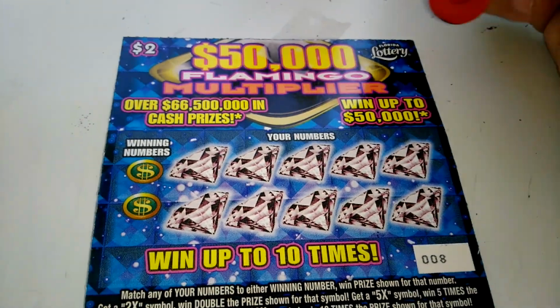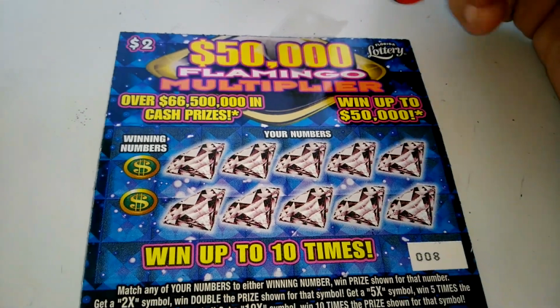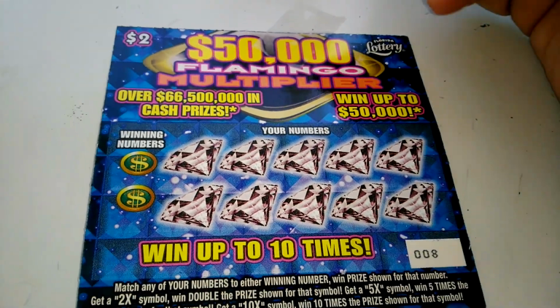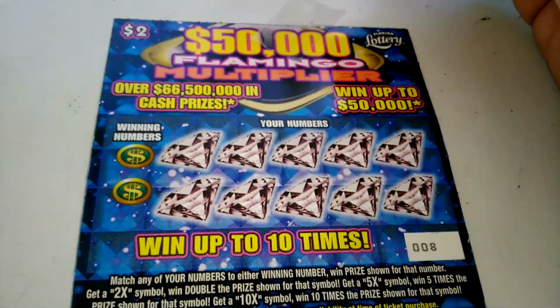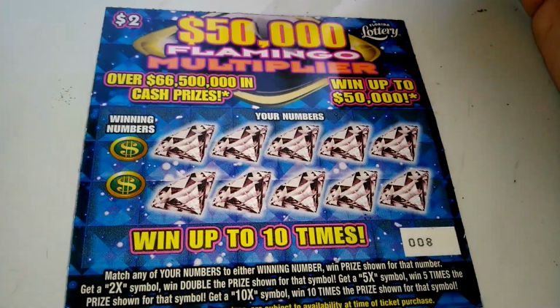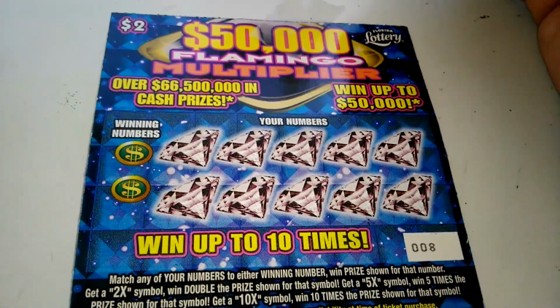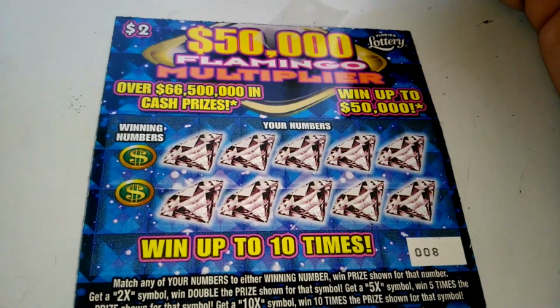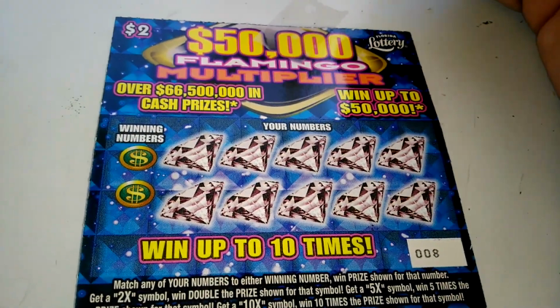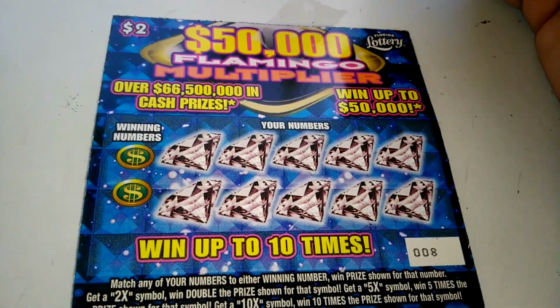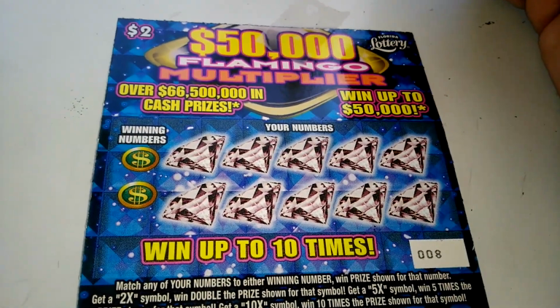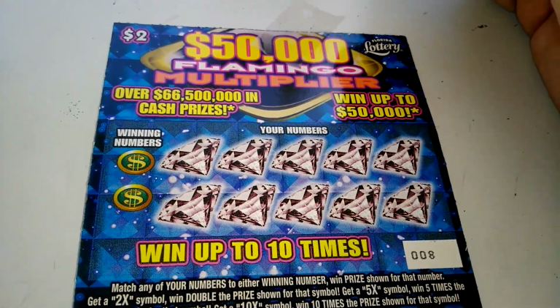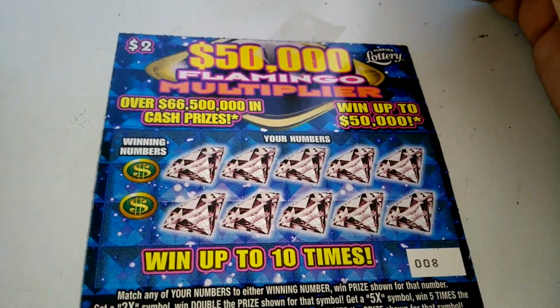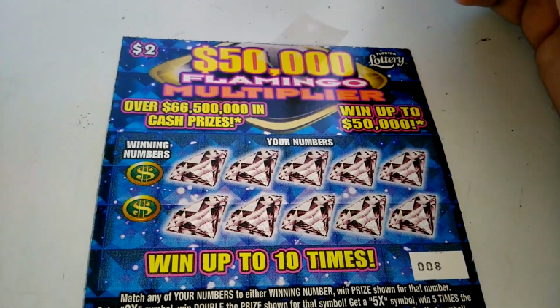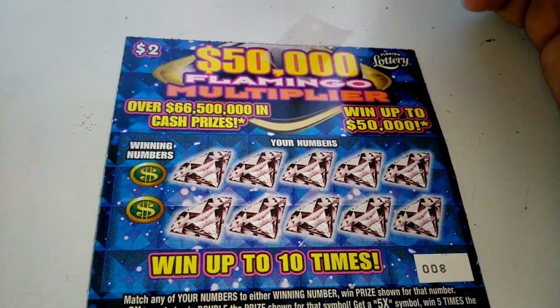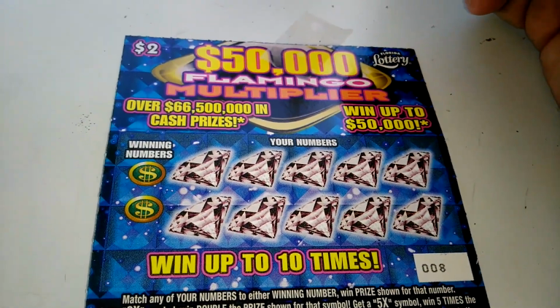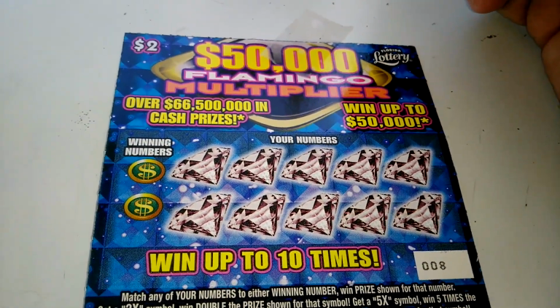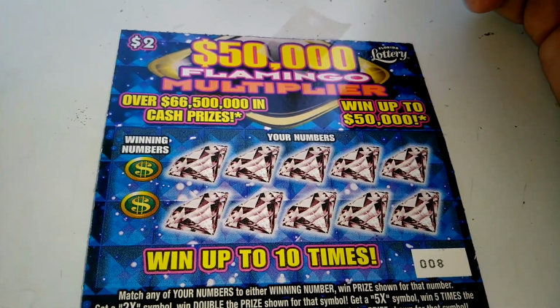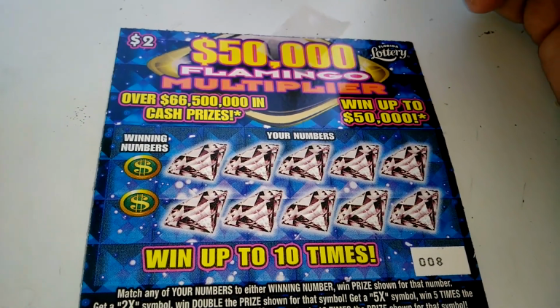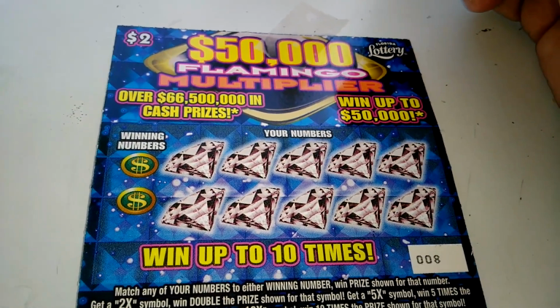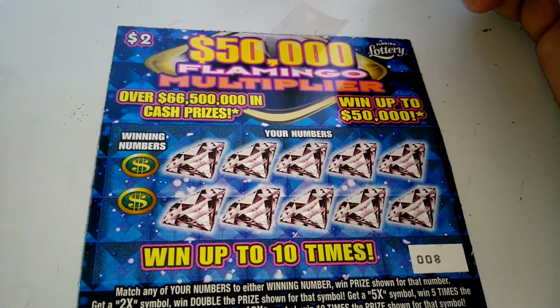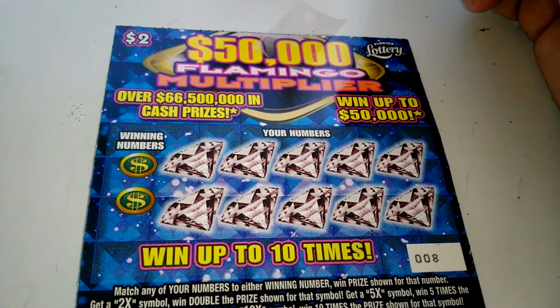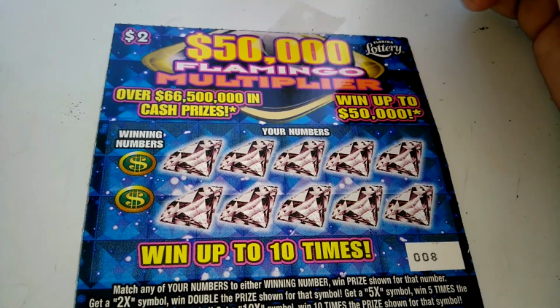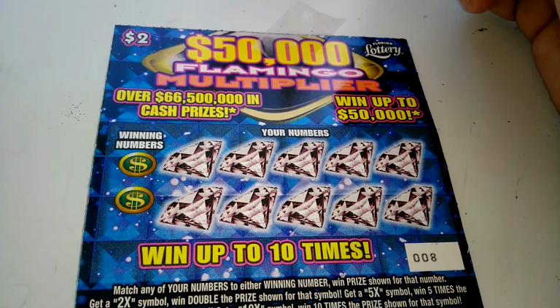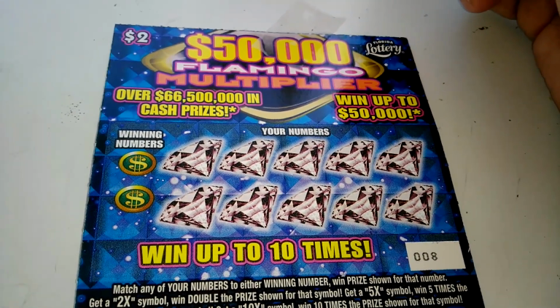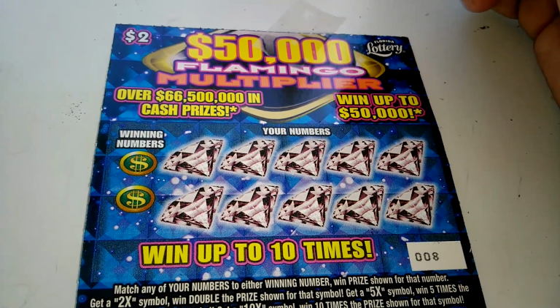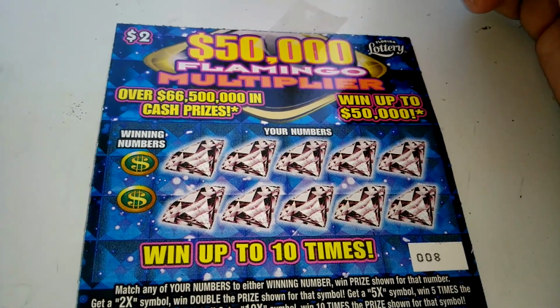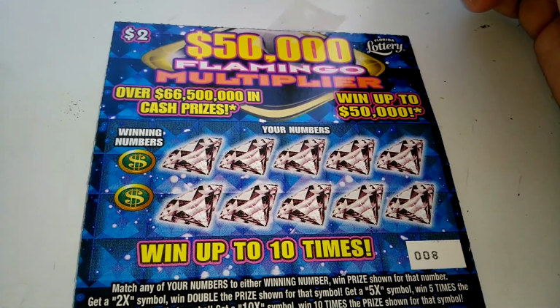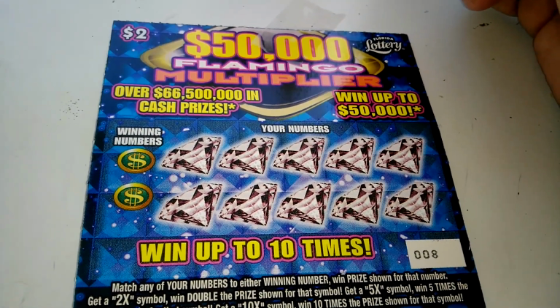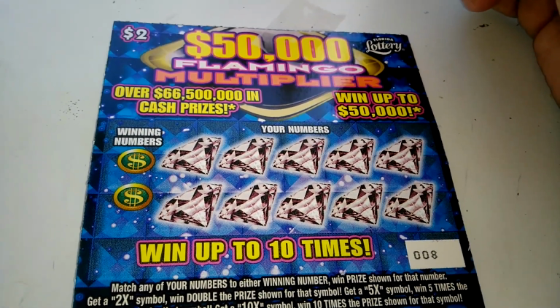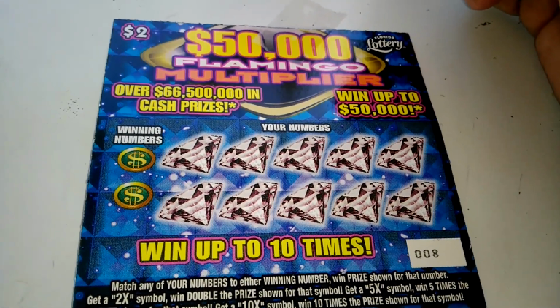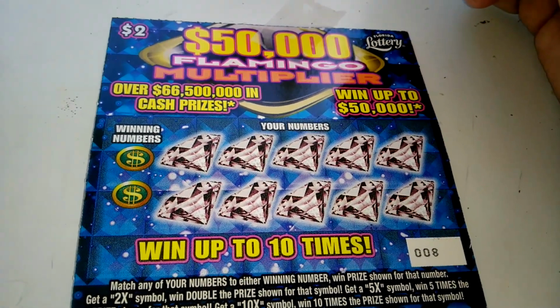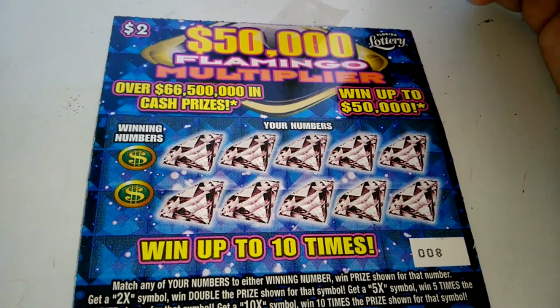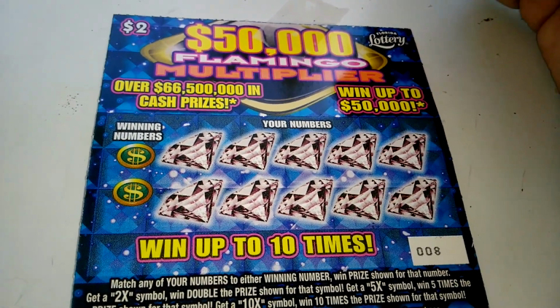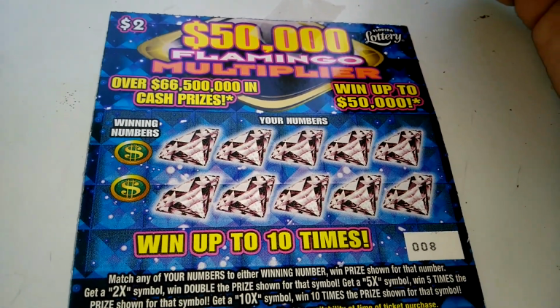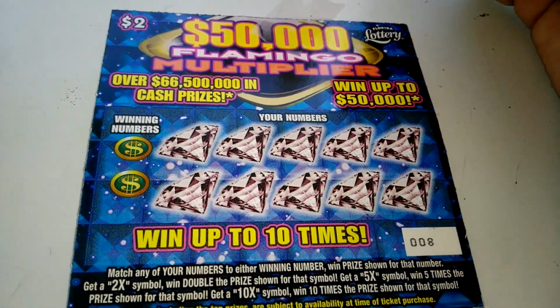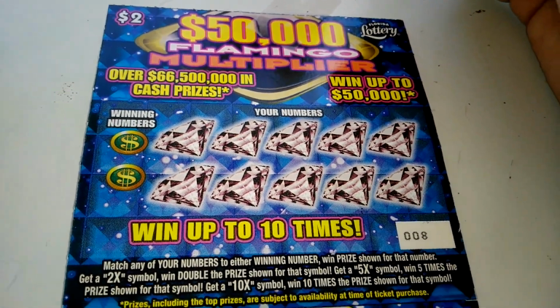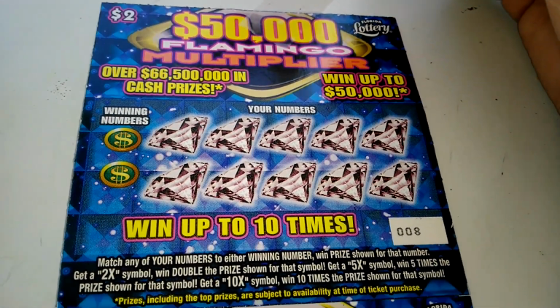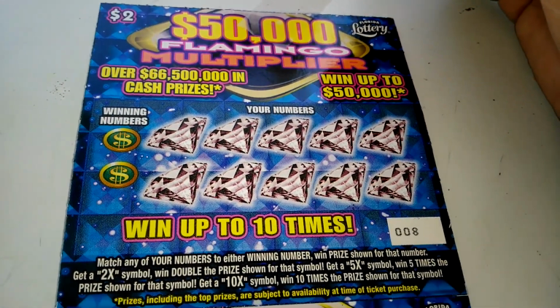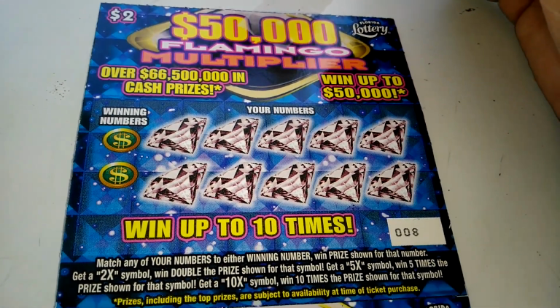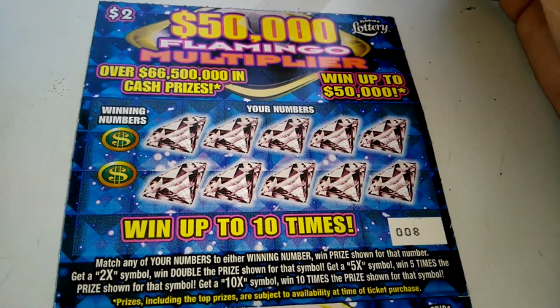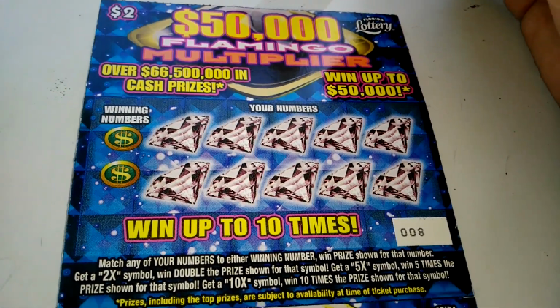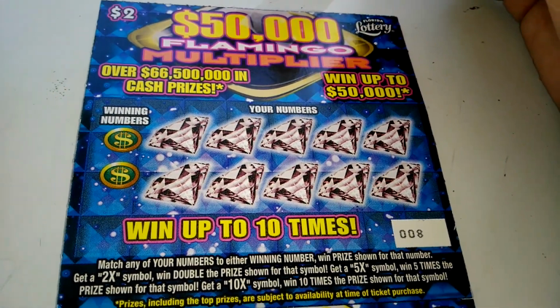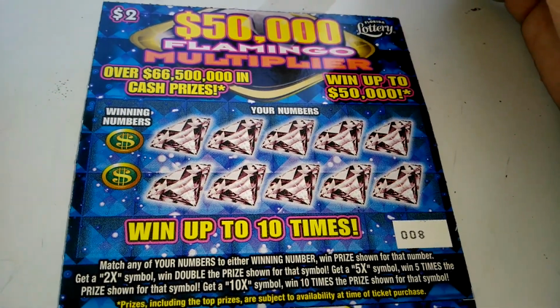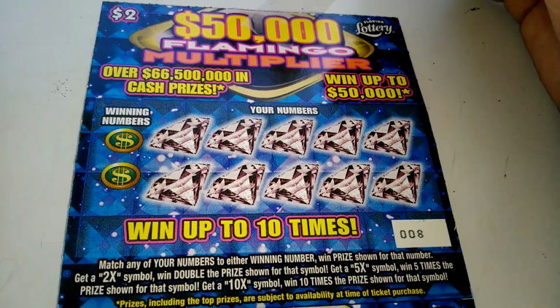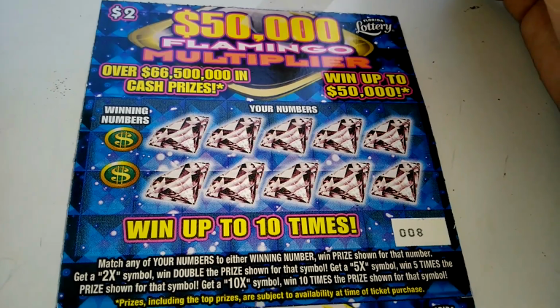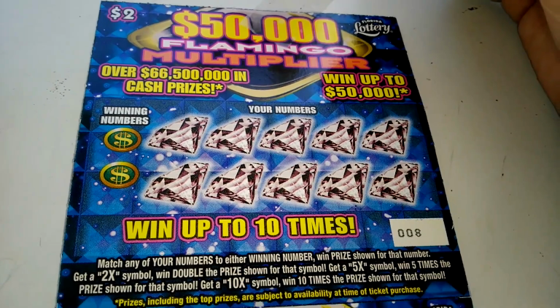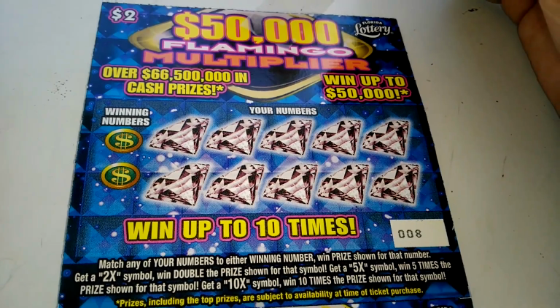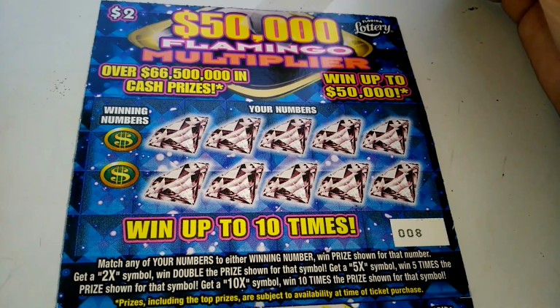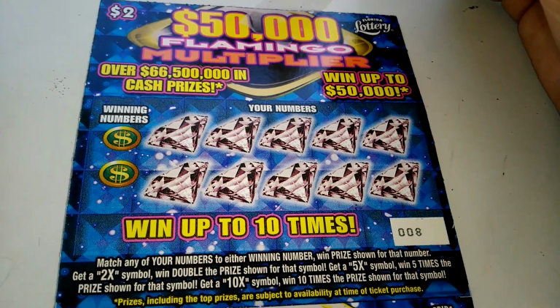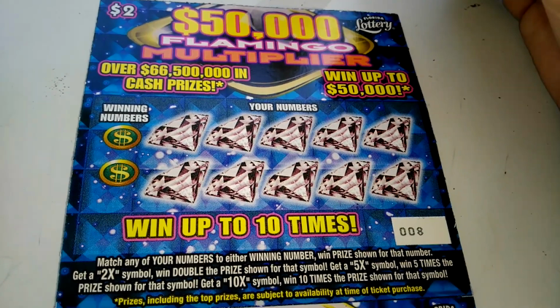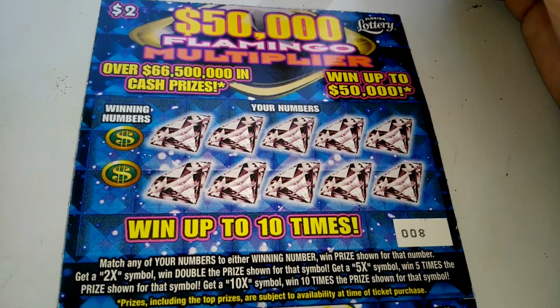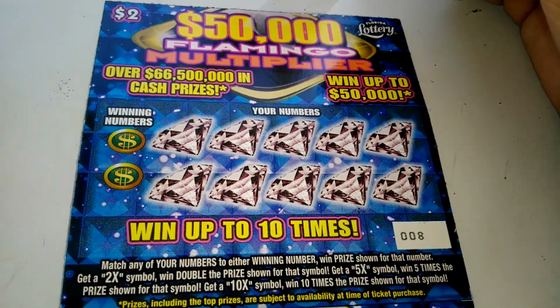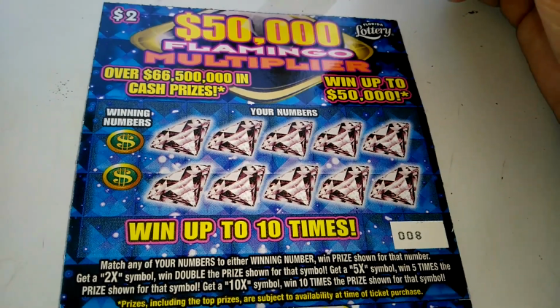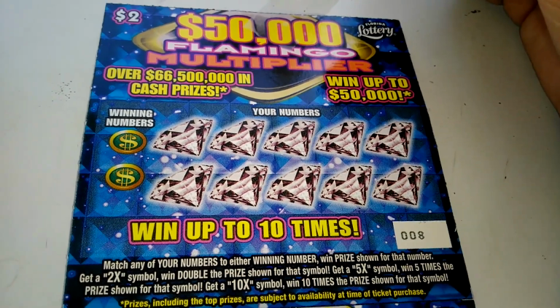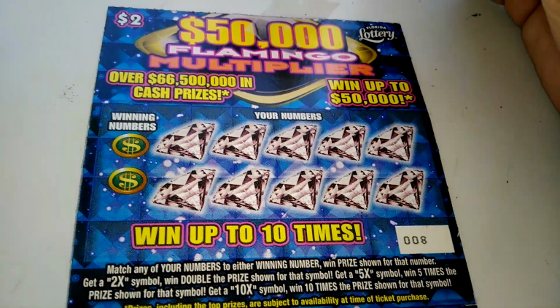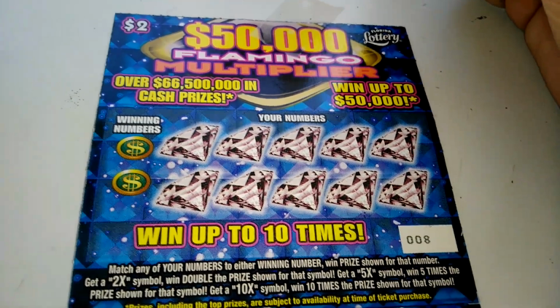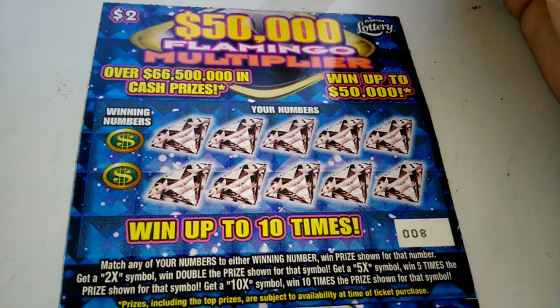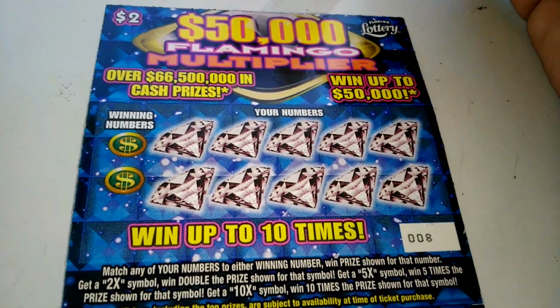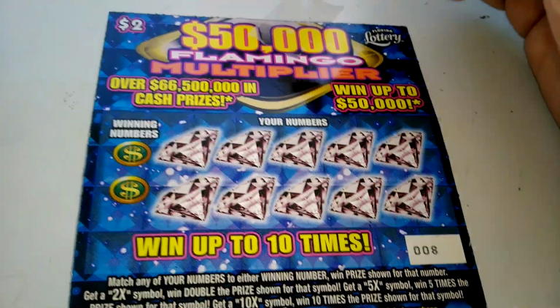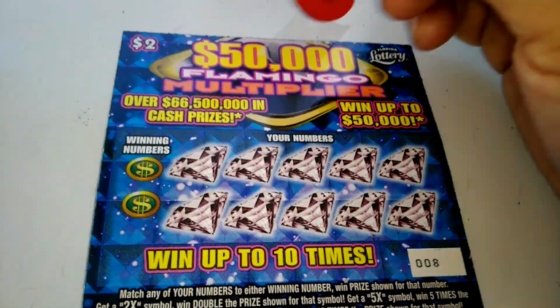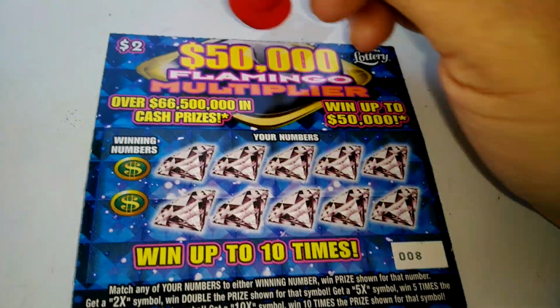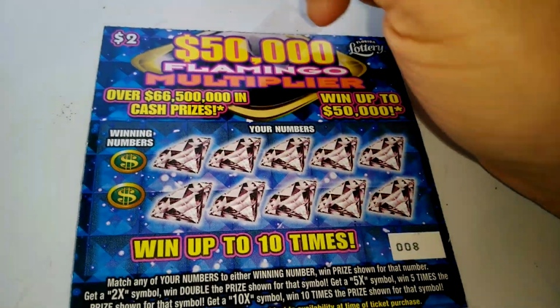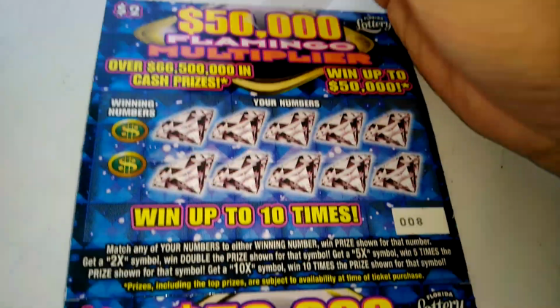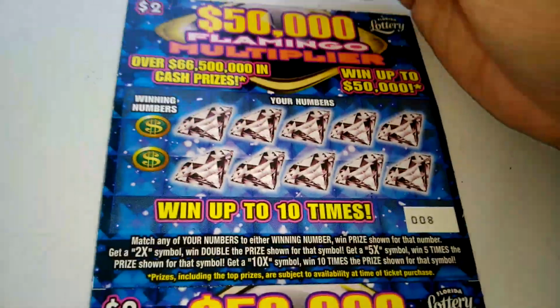What's up everybody? We got a double play of the $2, $50,000 Flamingo Multiplier — ticket number 8 and ticket number 9.